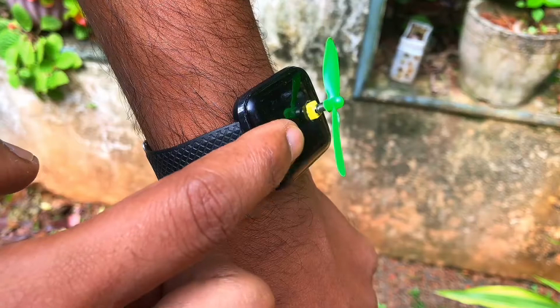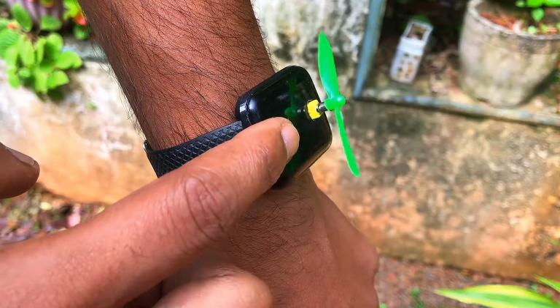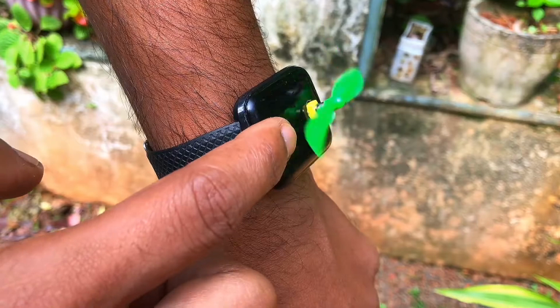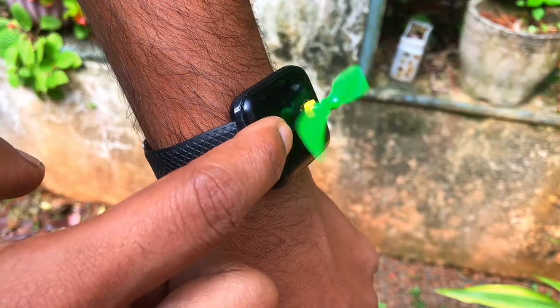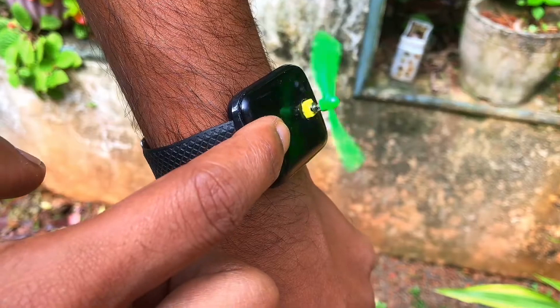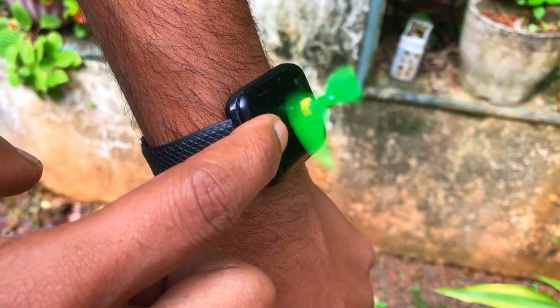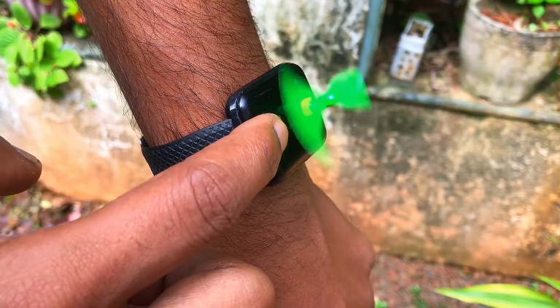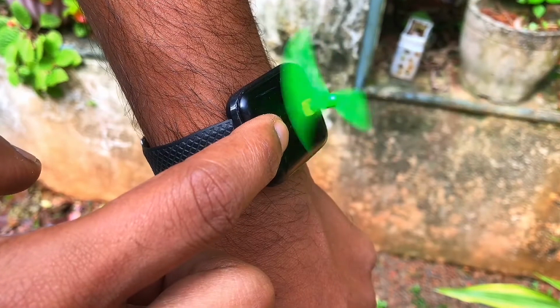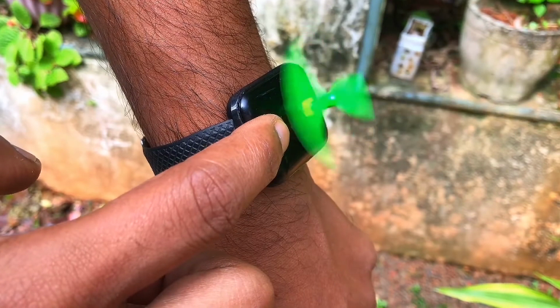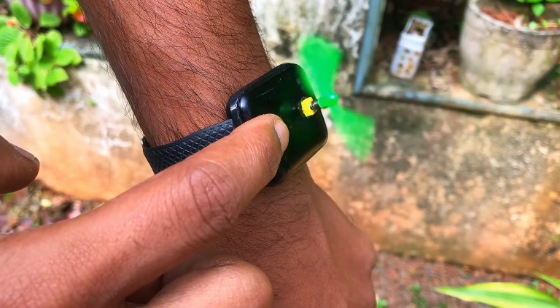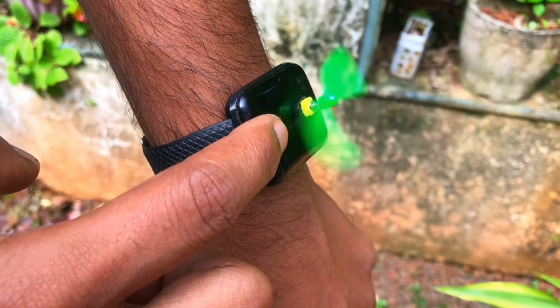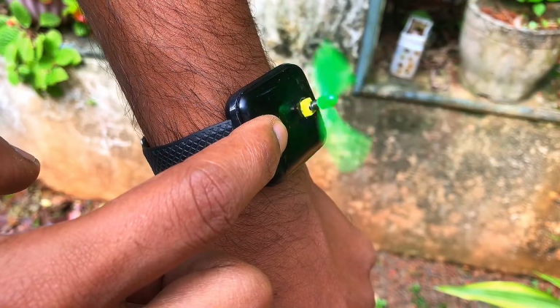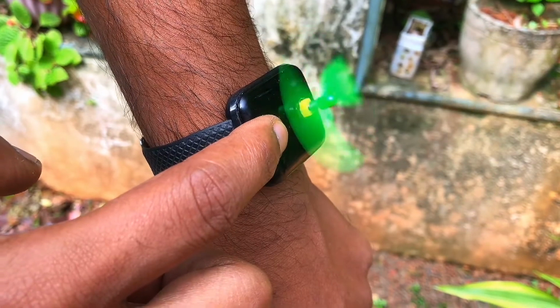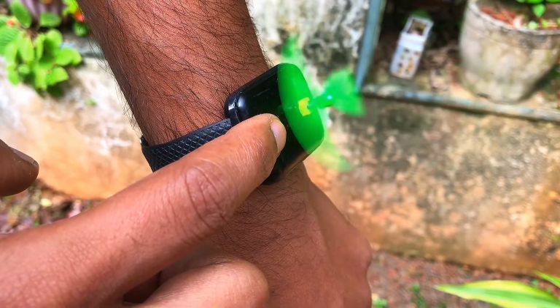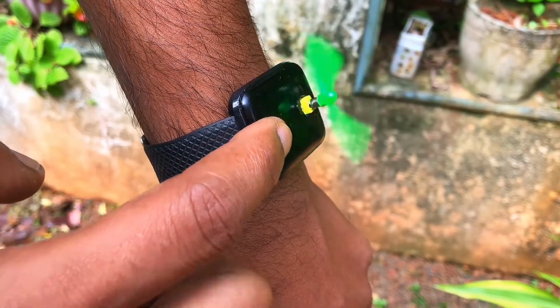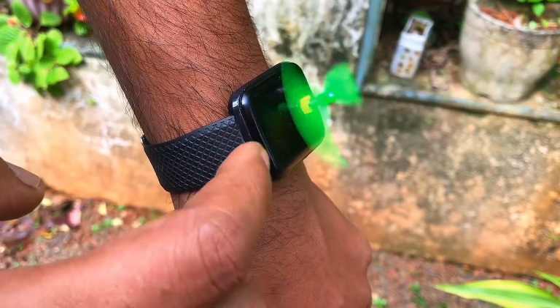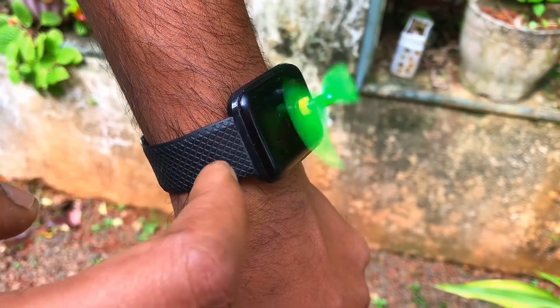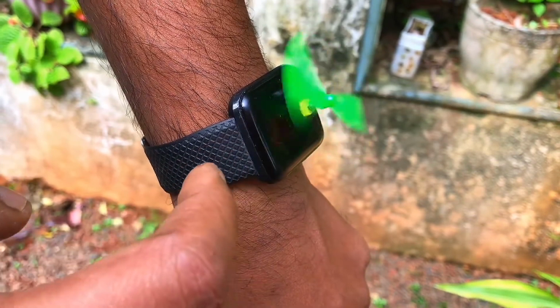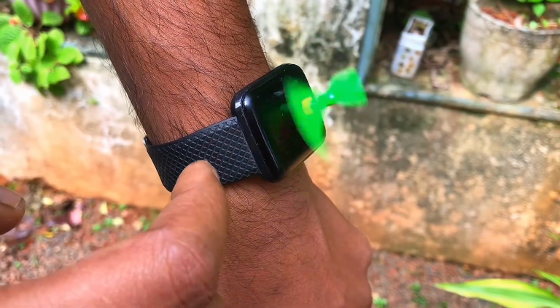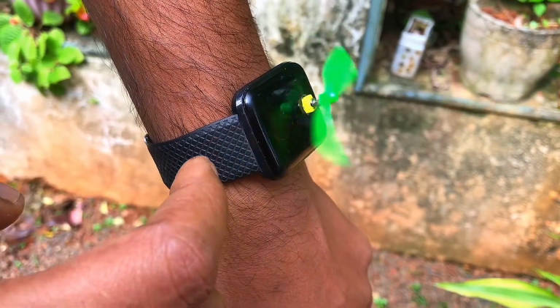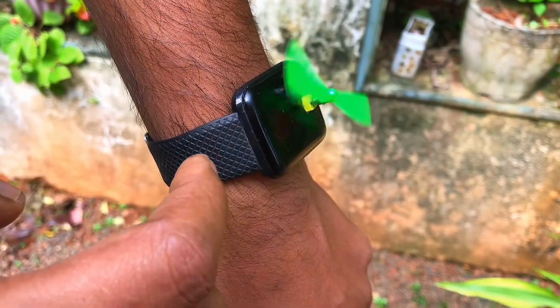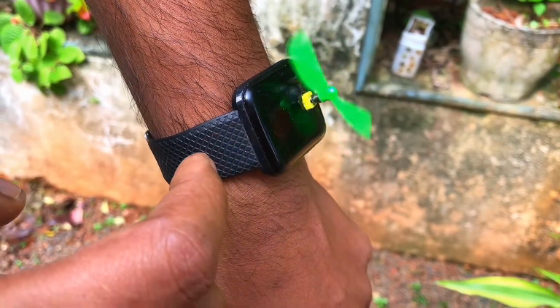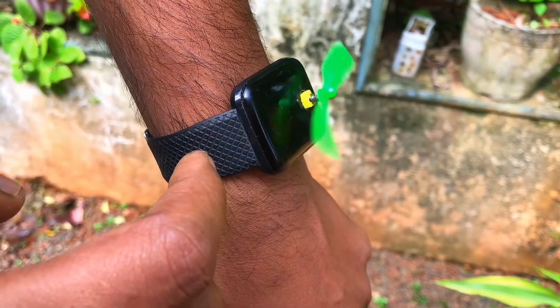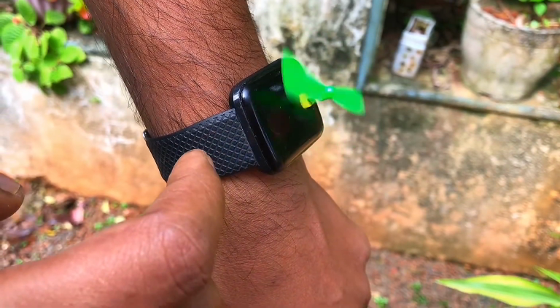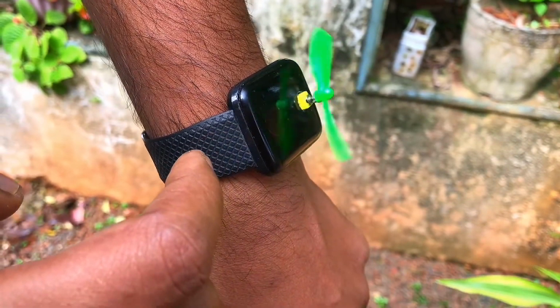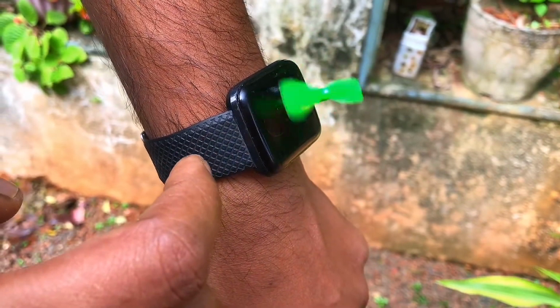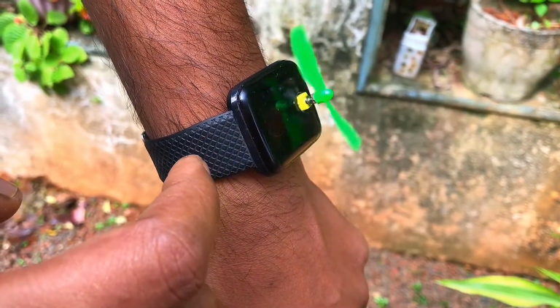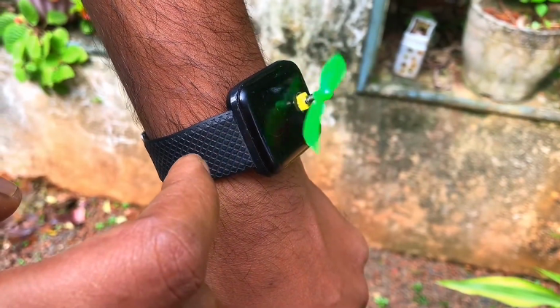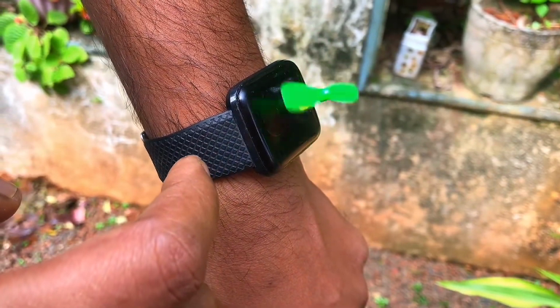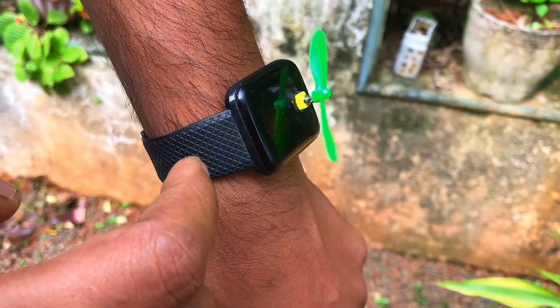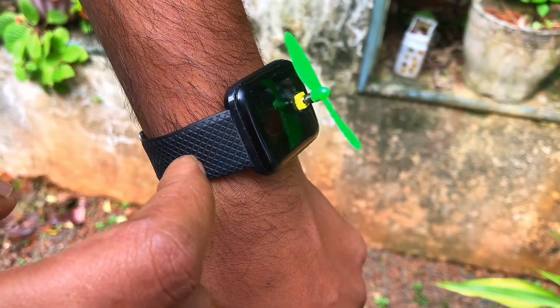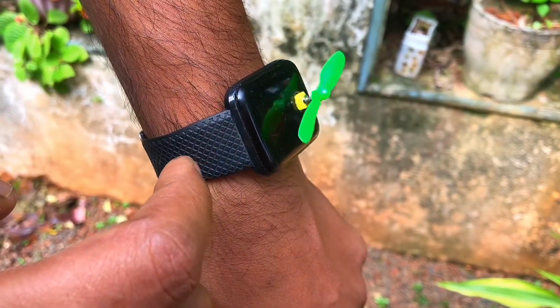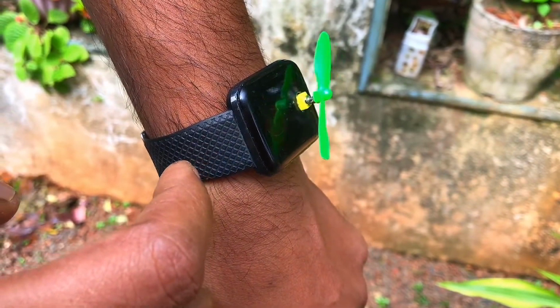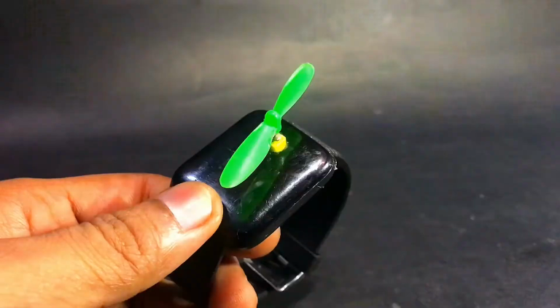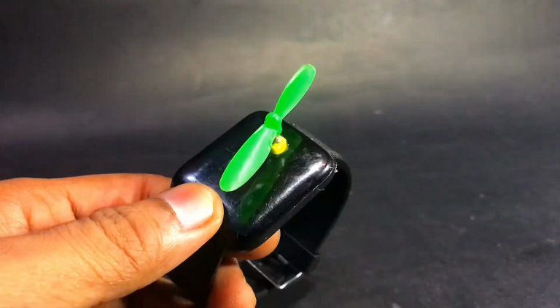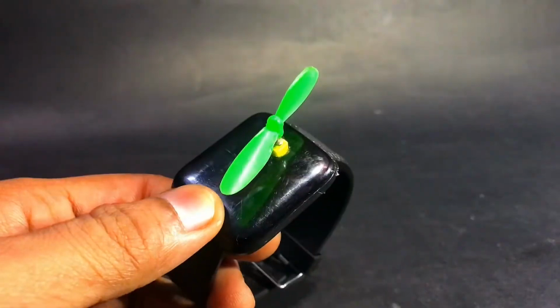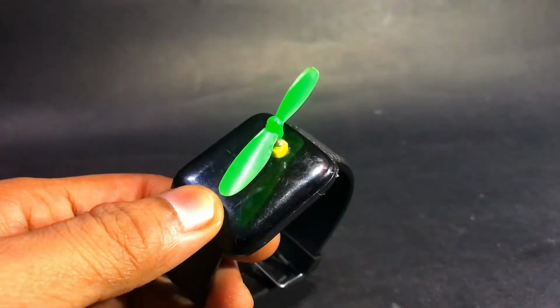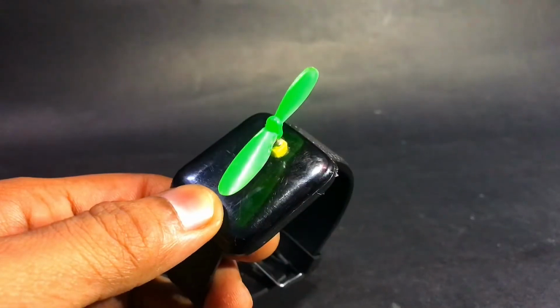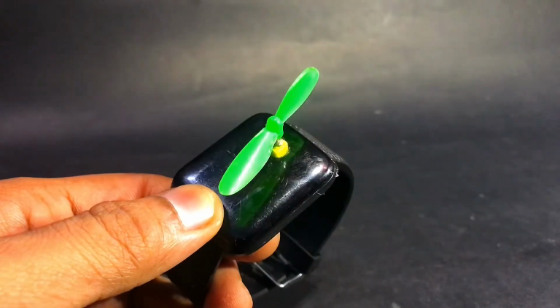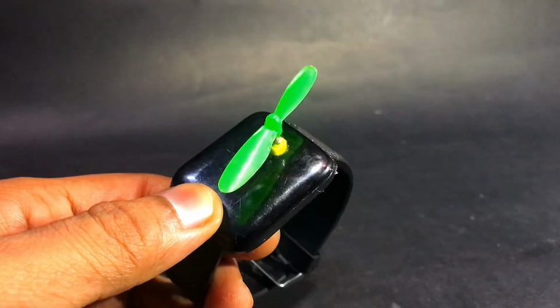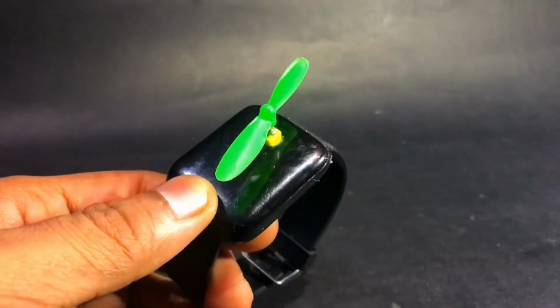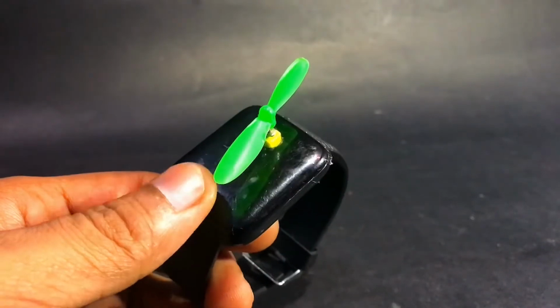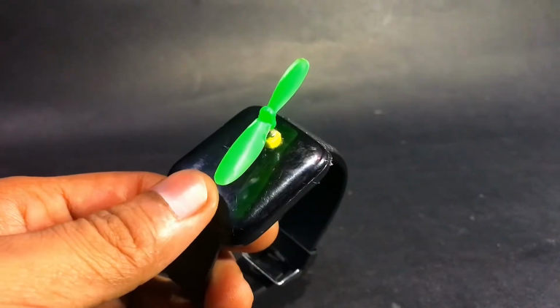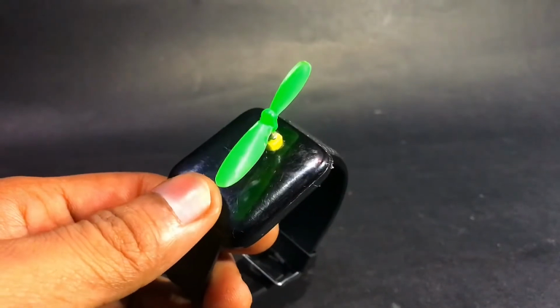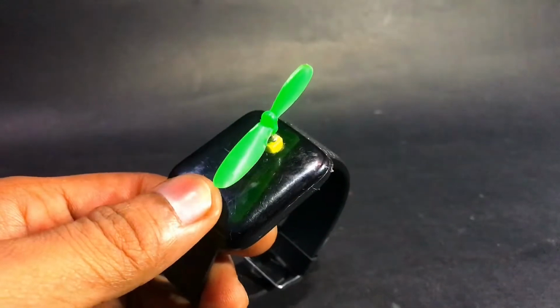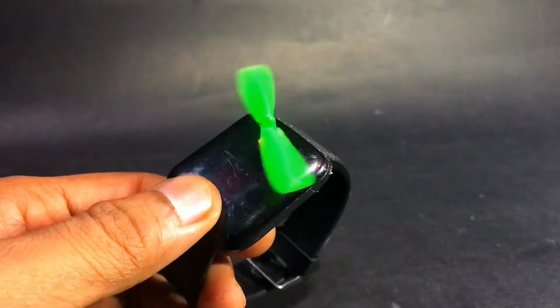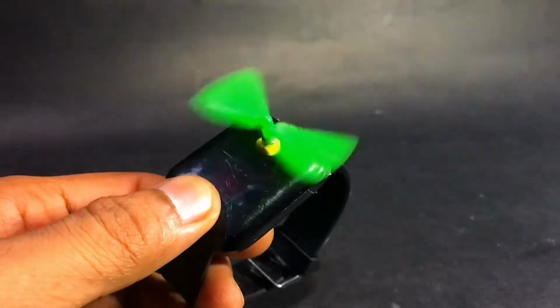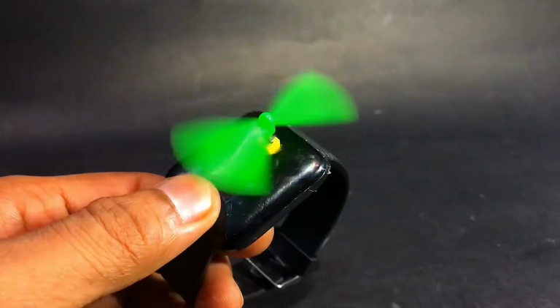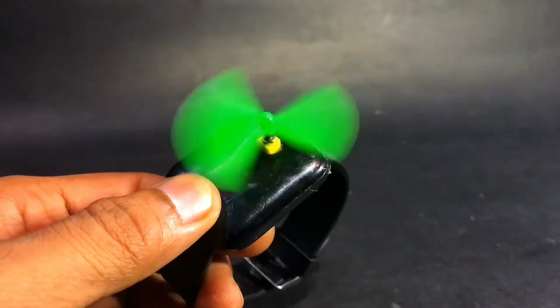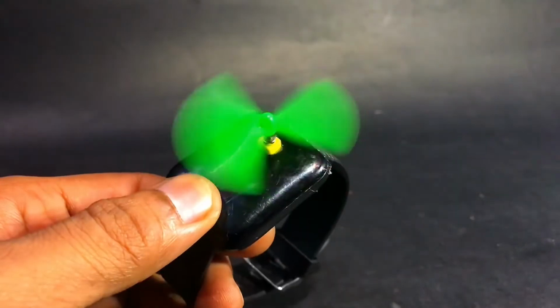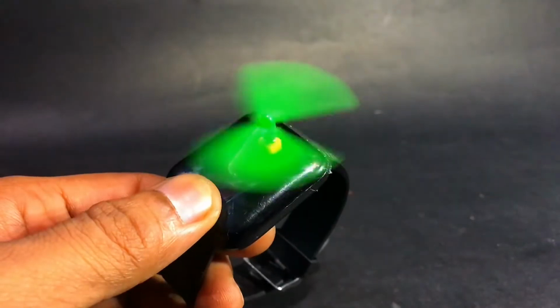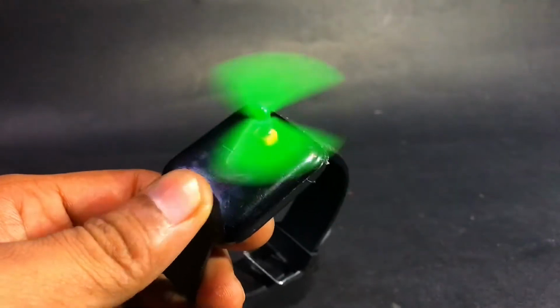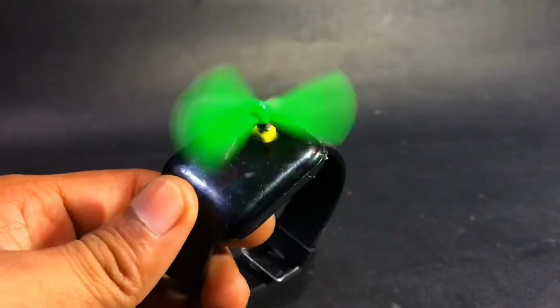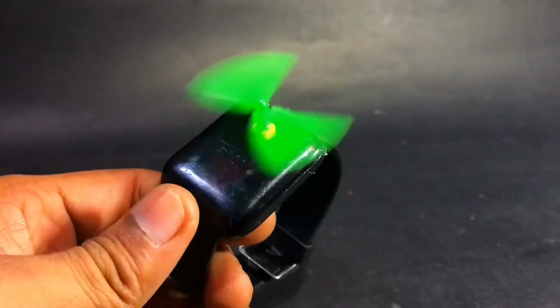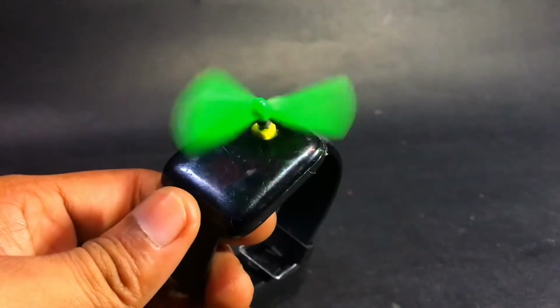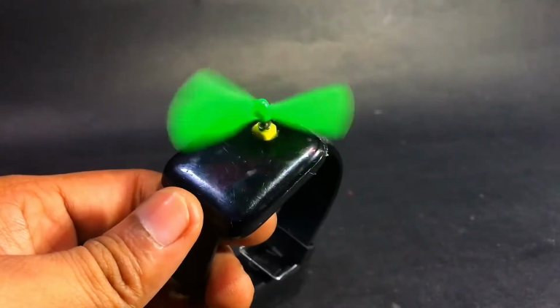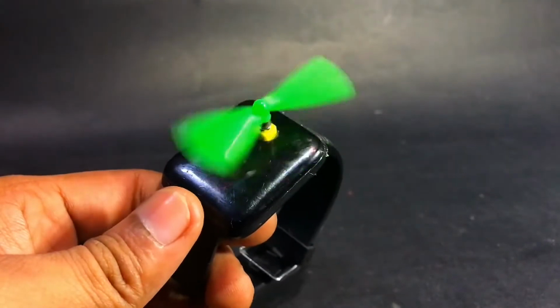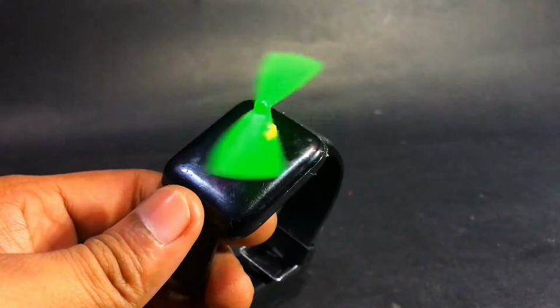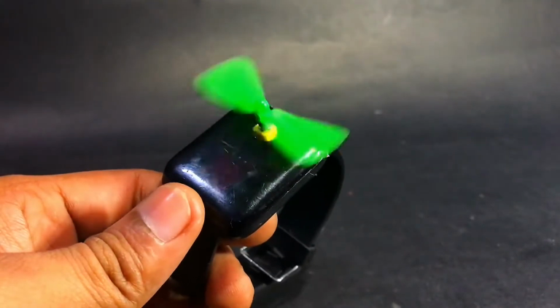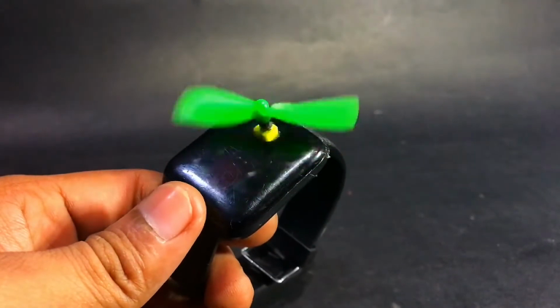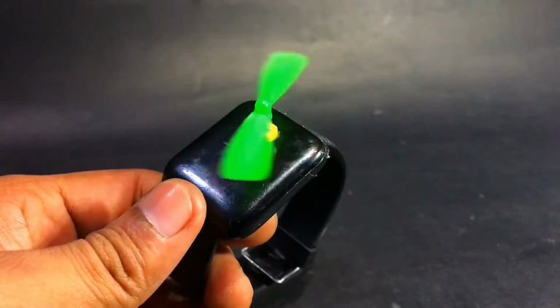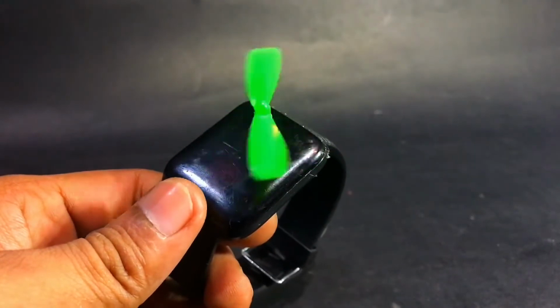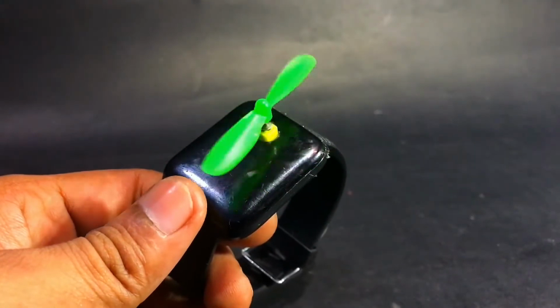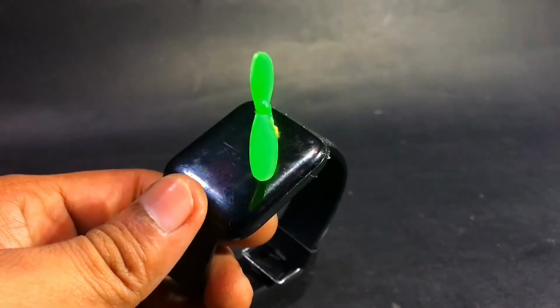Hello guys, today I will show you a great idea. If you have a broken smartwatch on hand, you can make a cool thing like this.